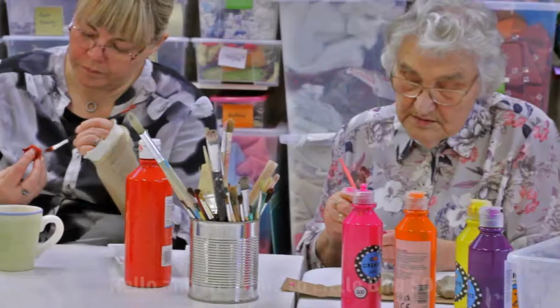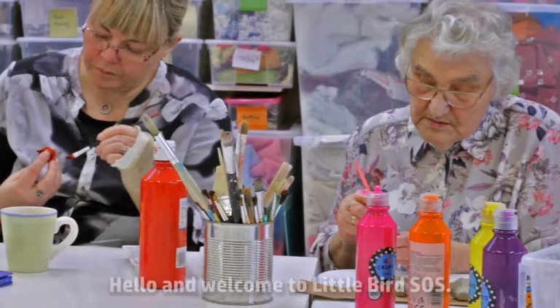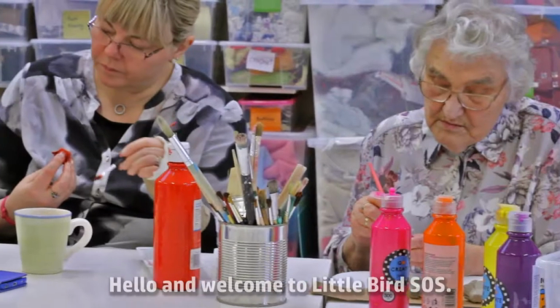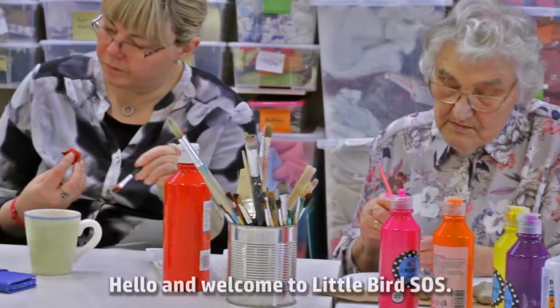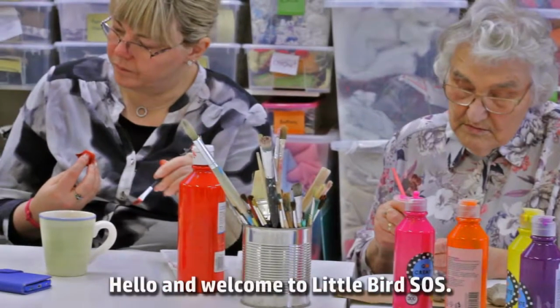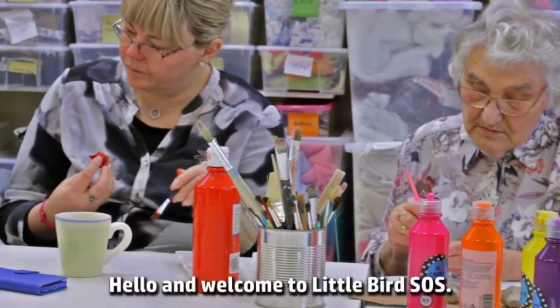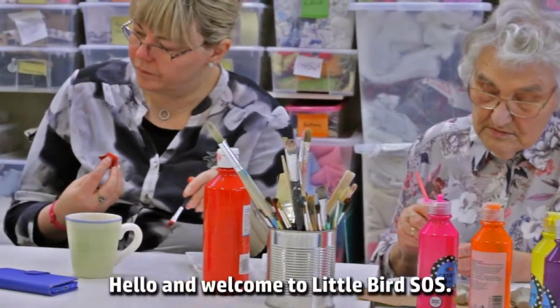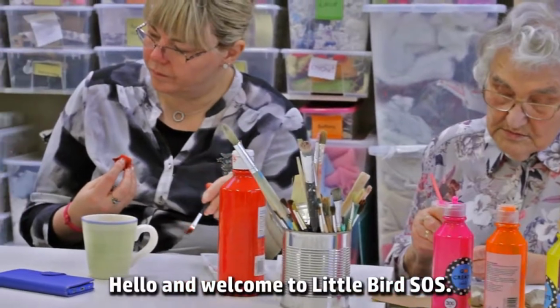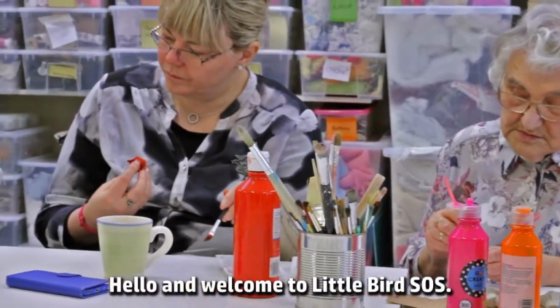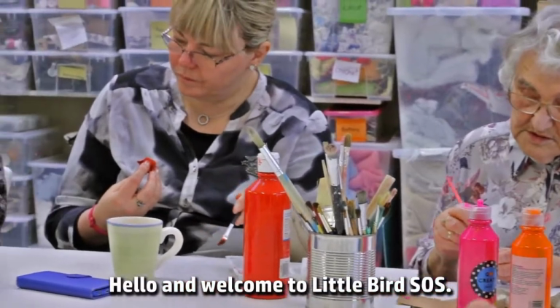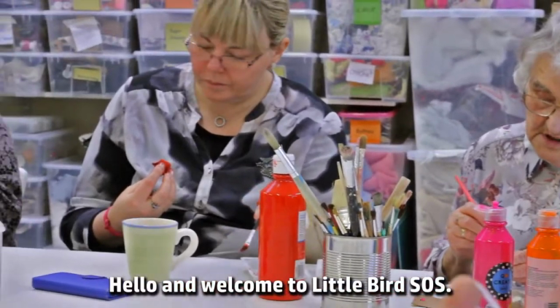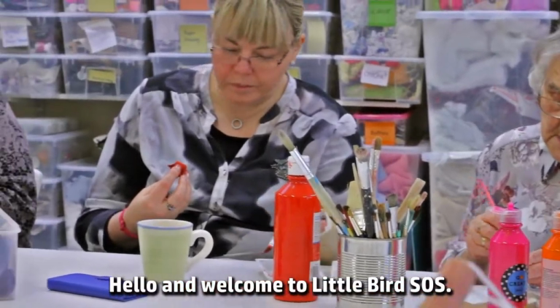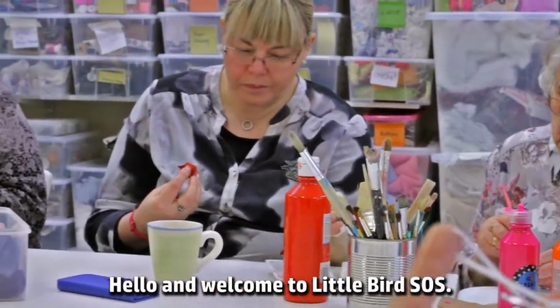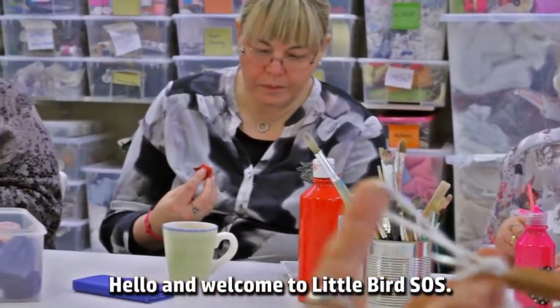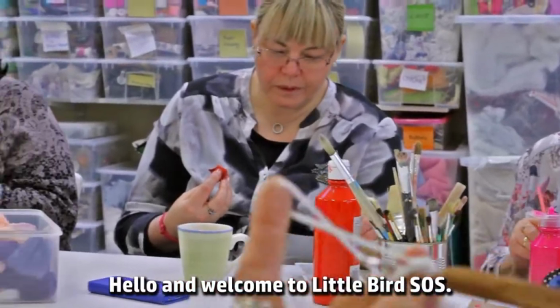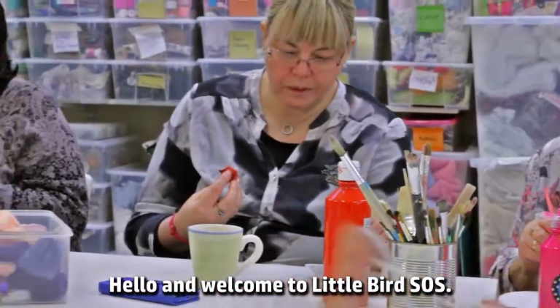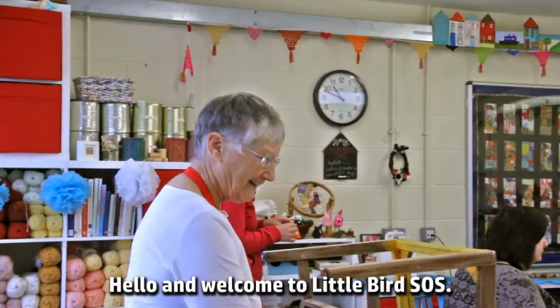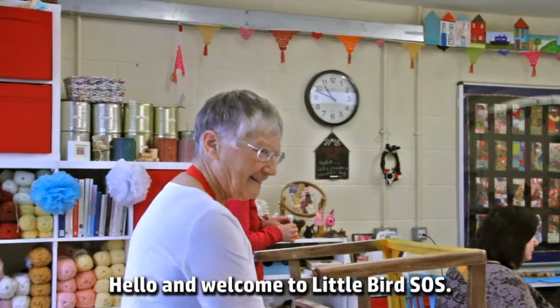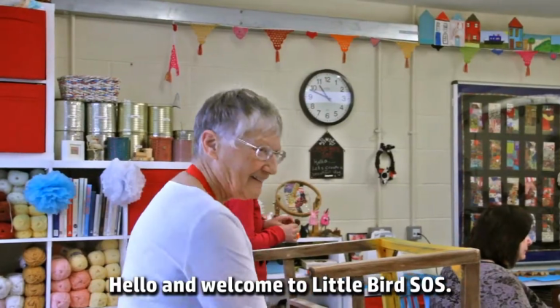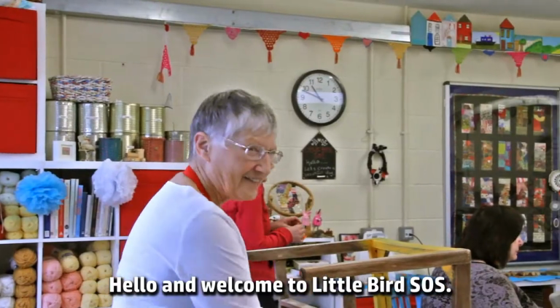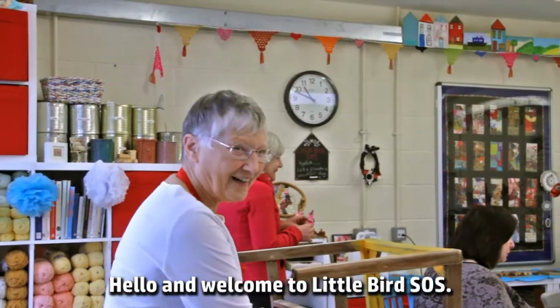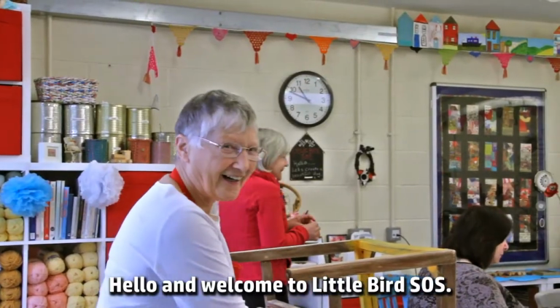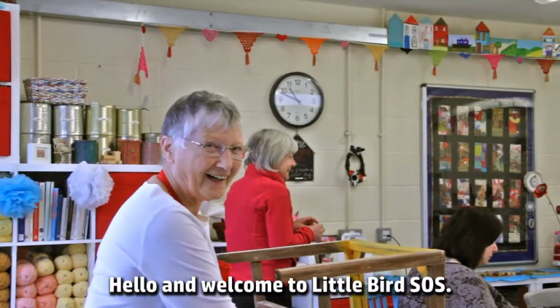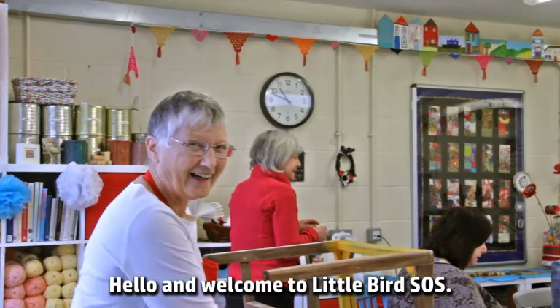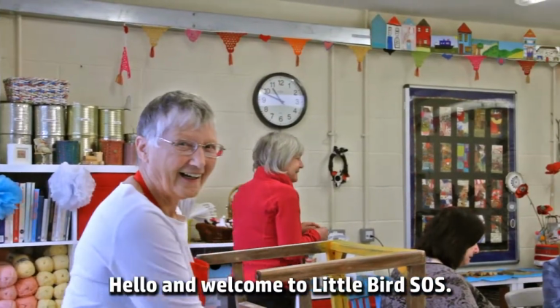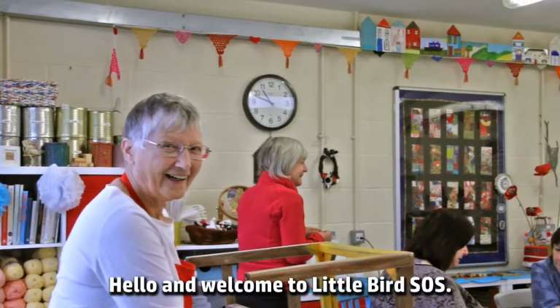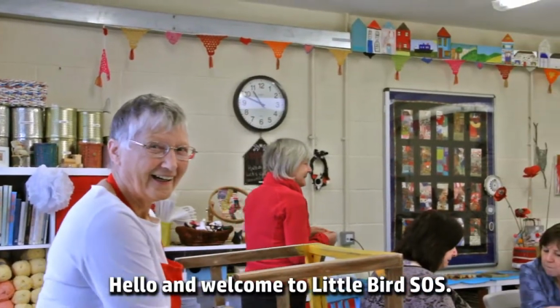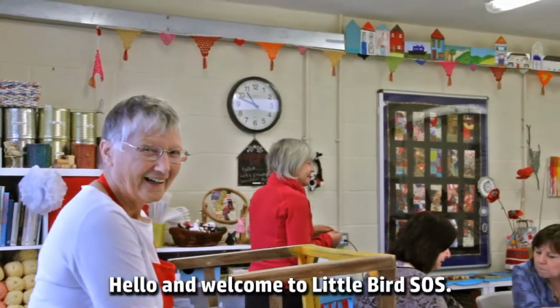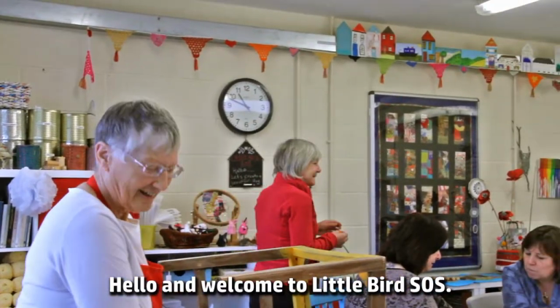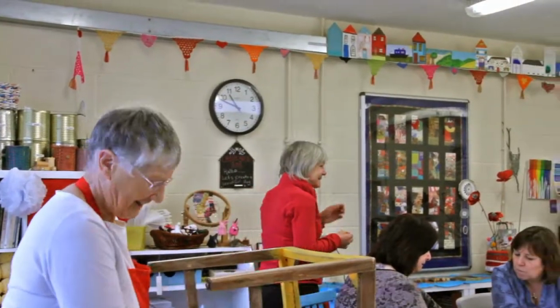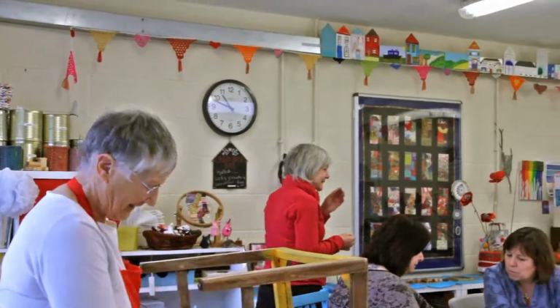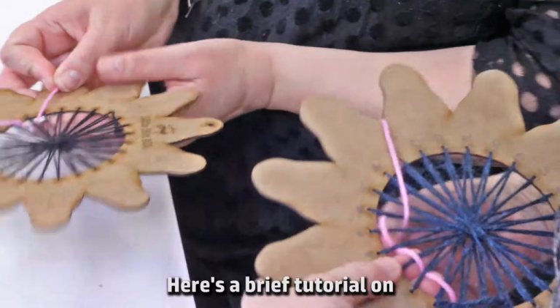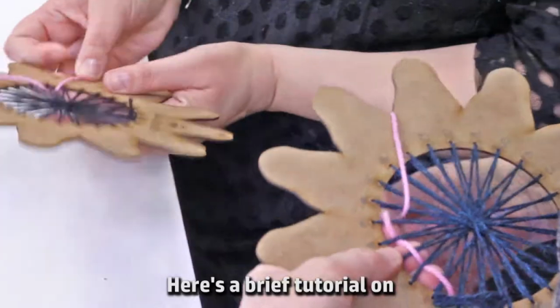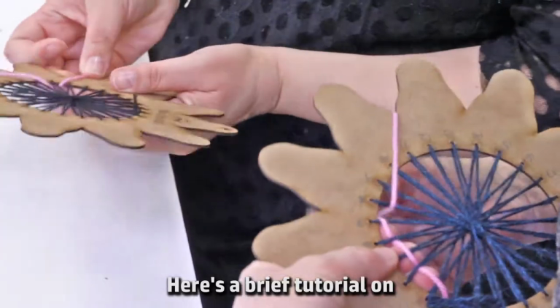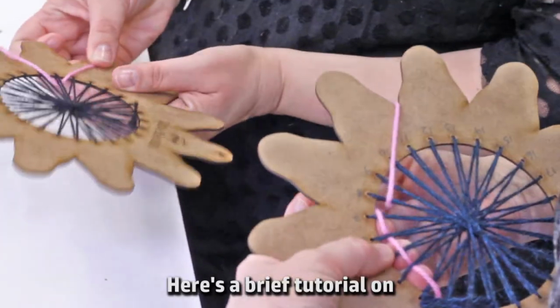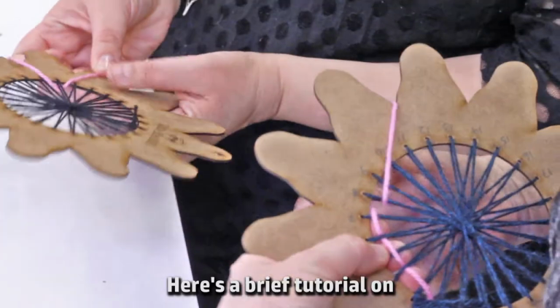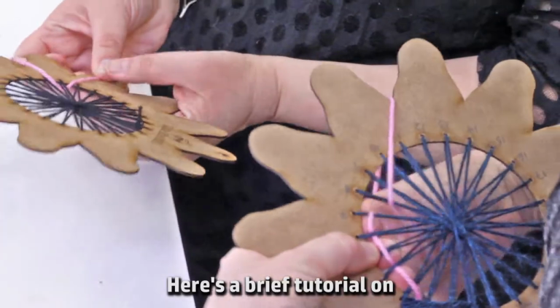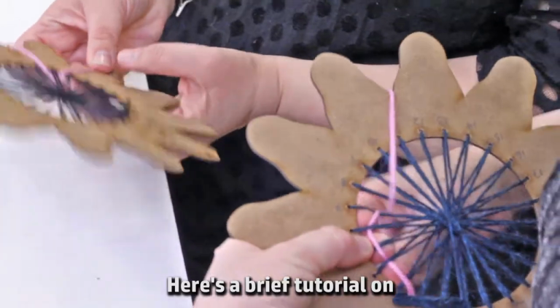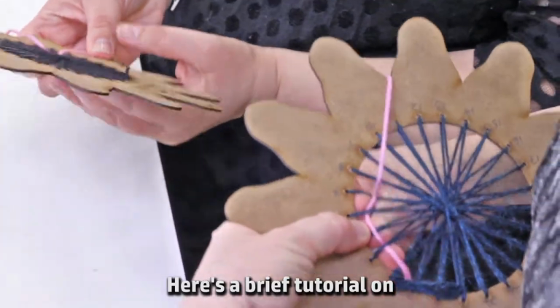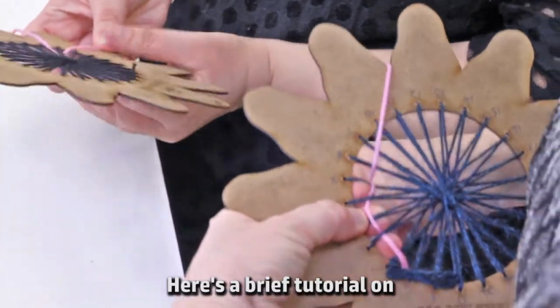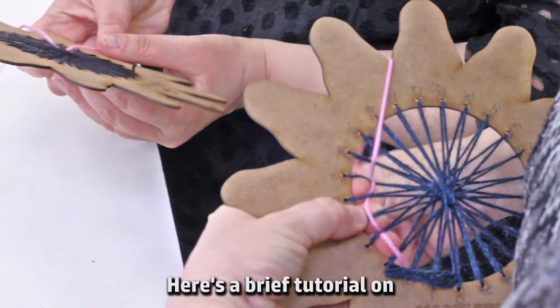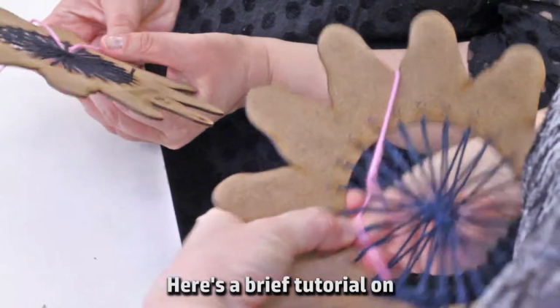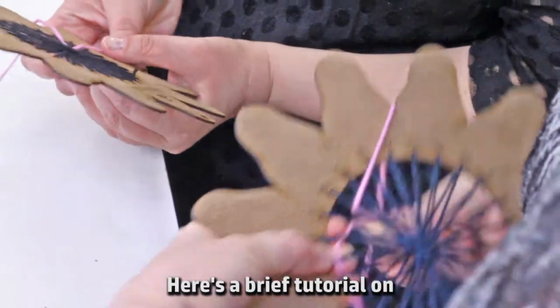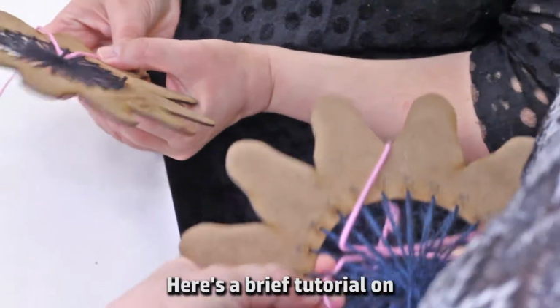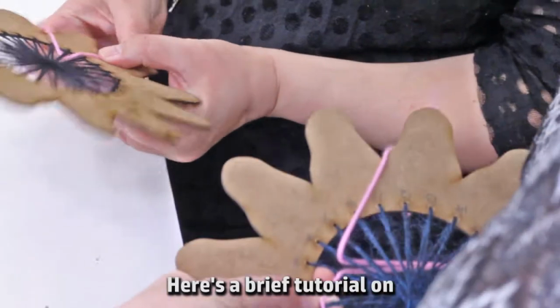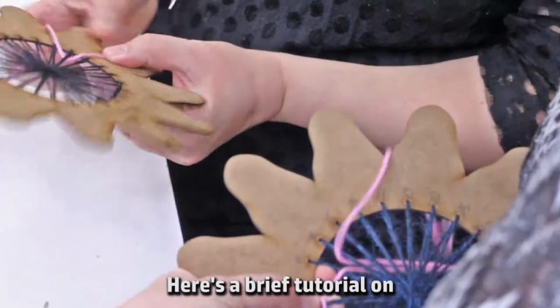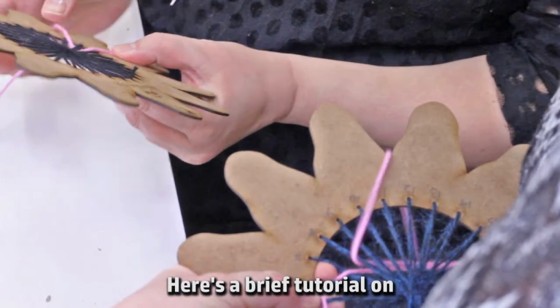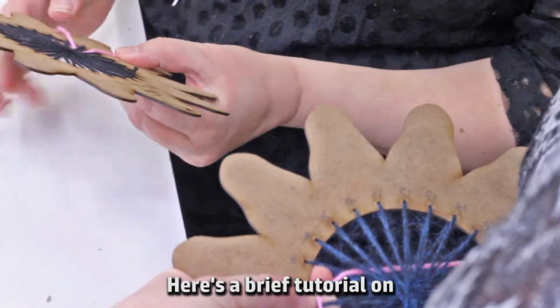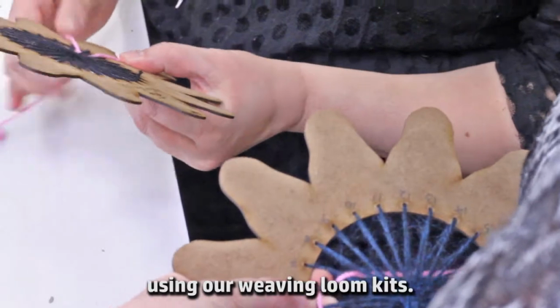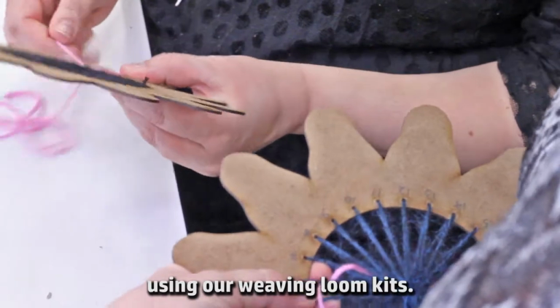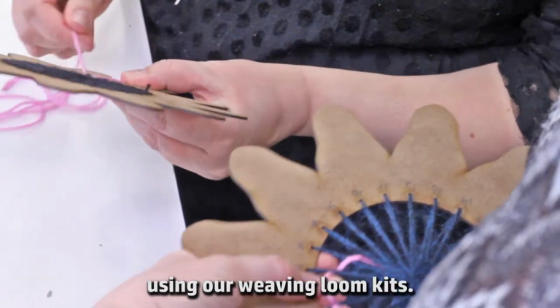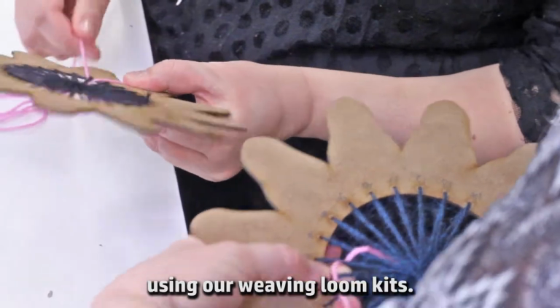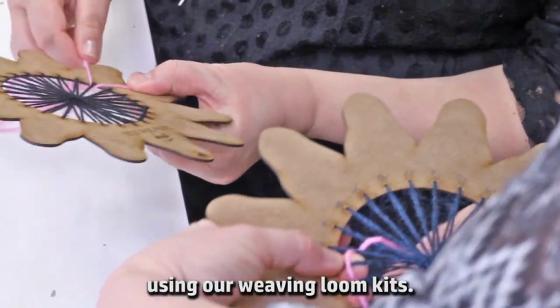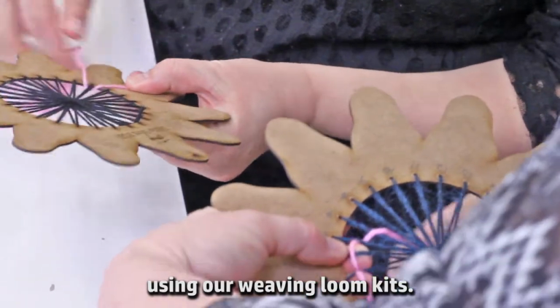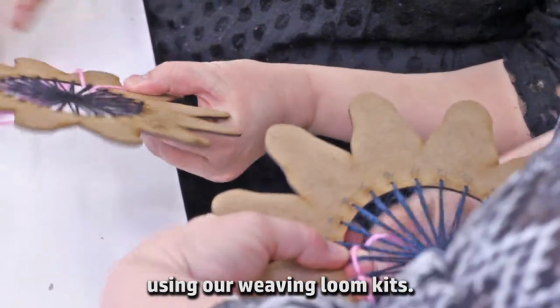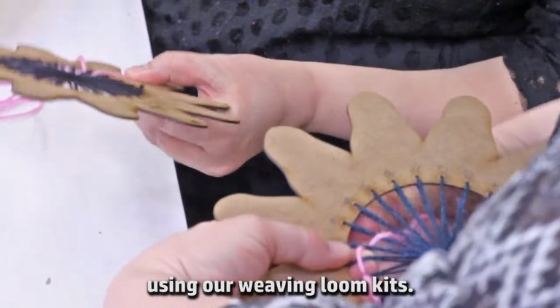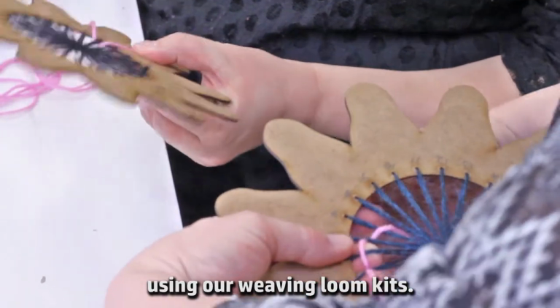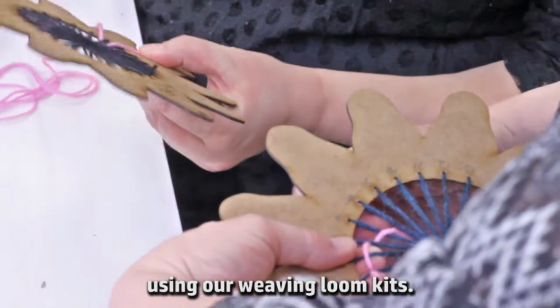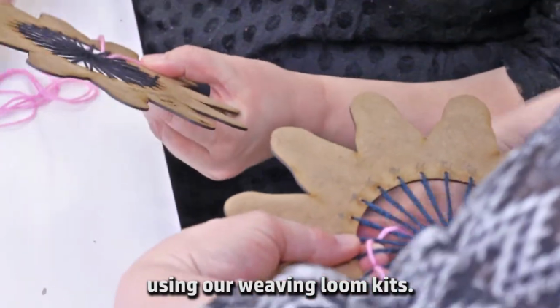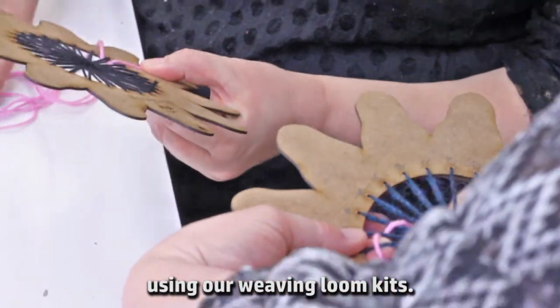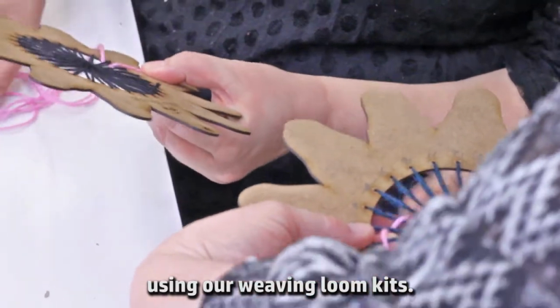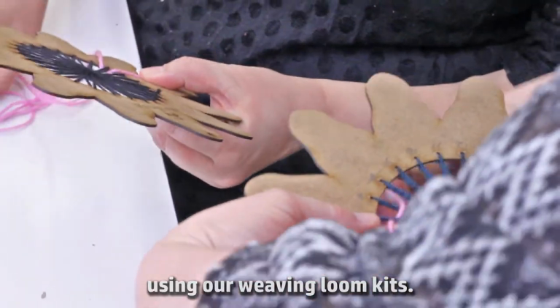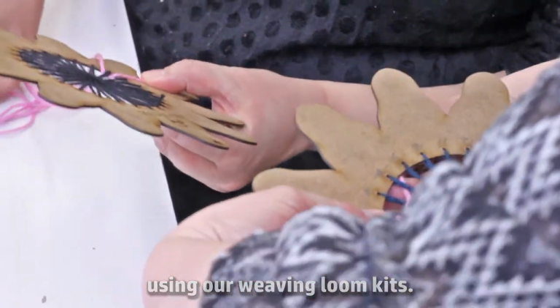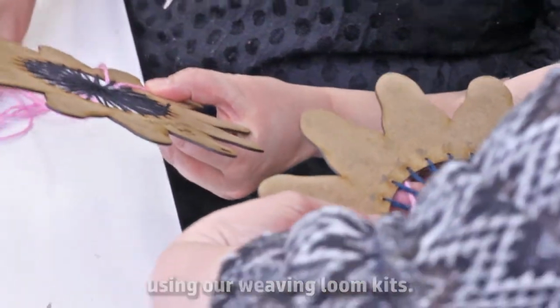Hello and welcome to Little Bird SOS. Here's a brief tutorial on using our weaving loom kits.